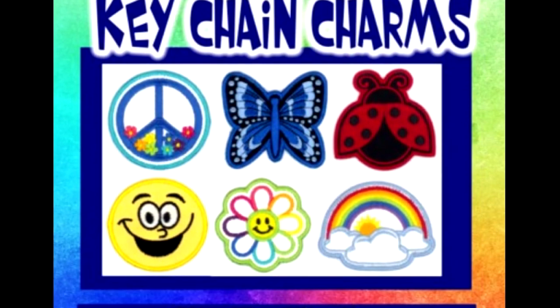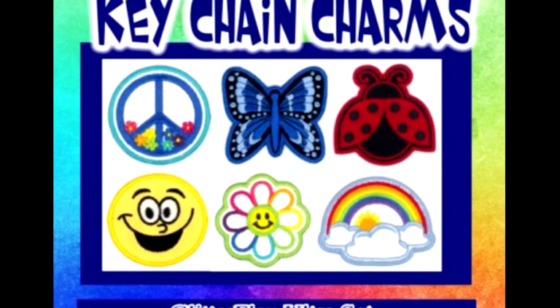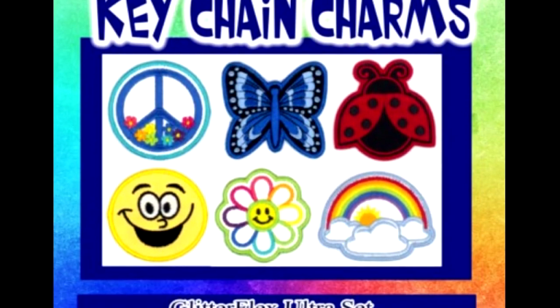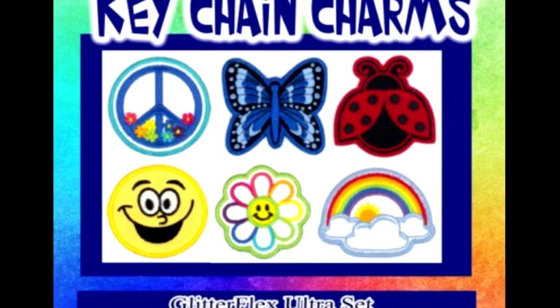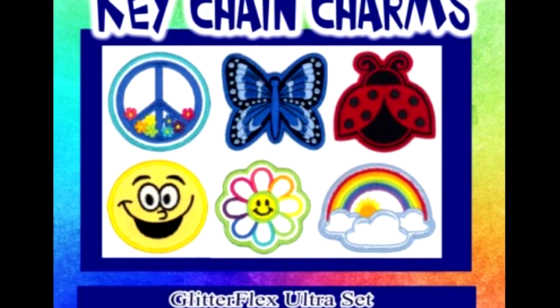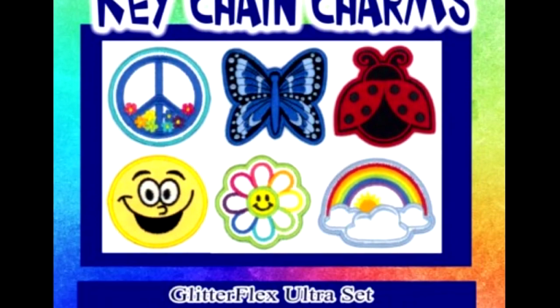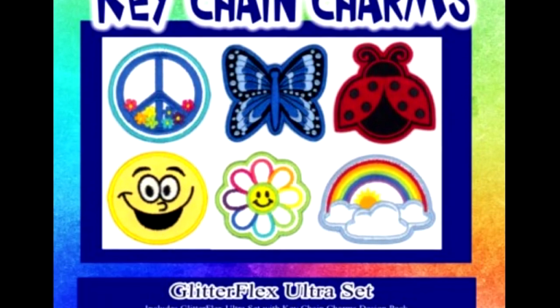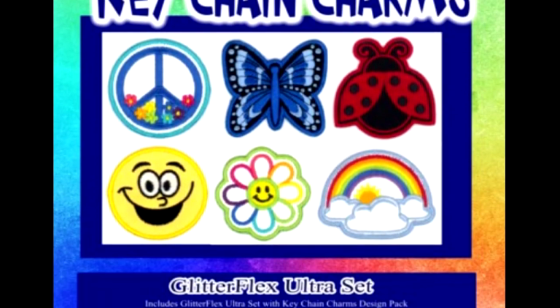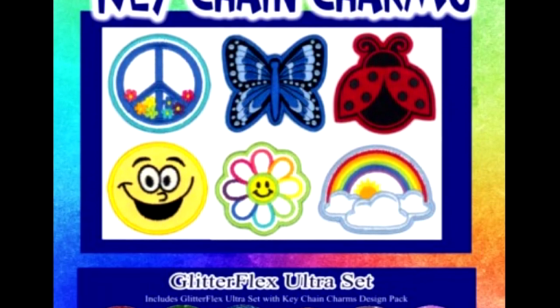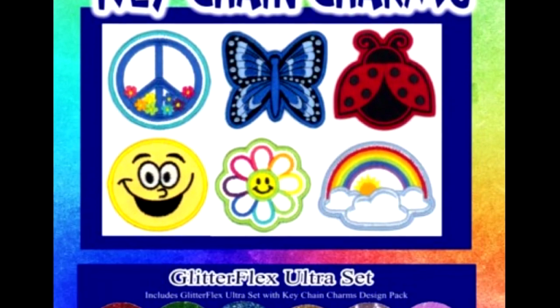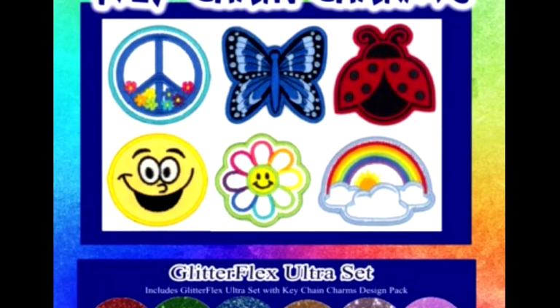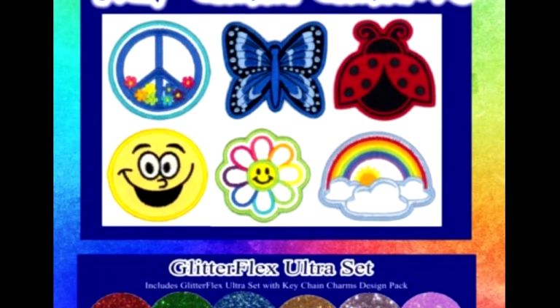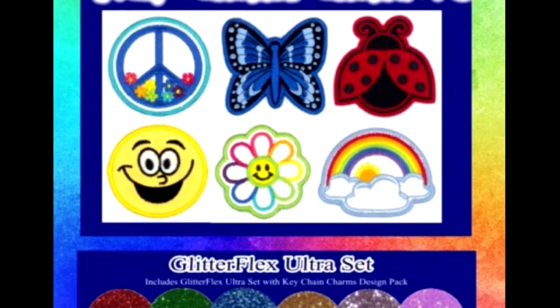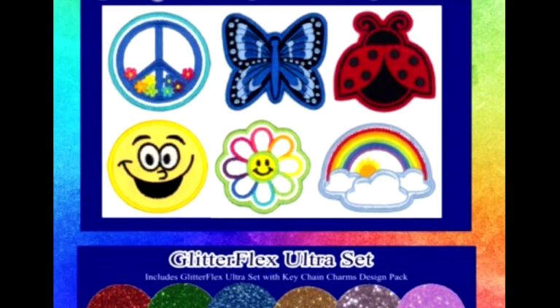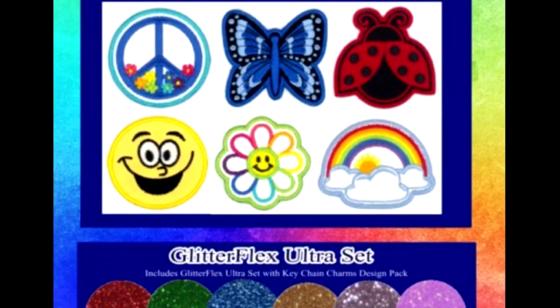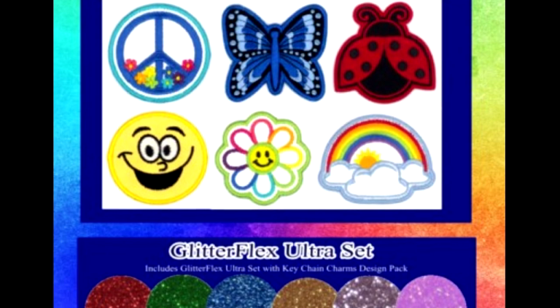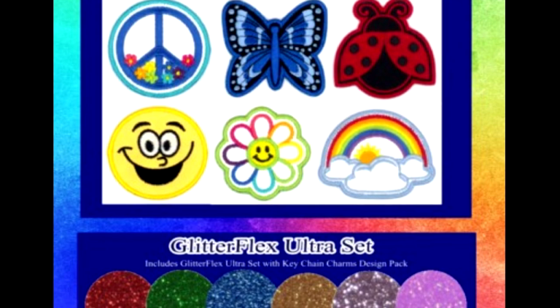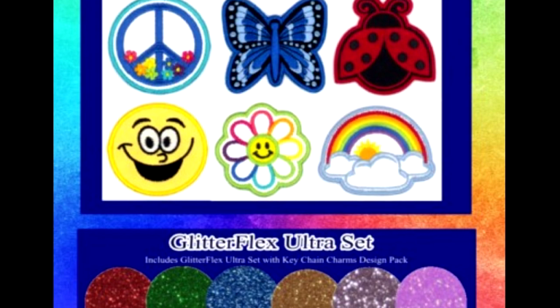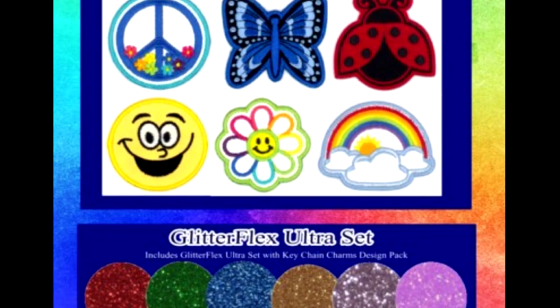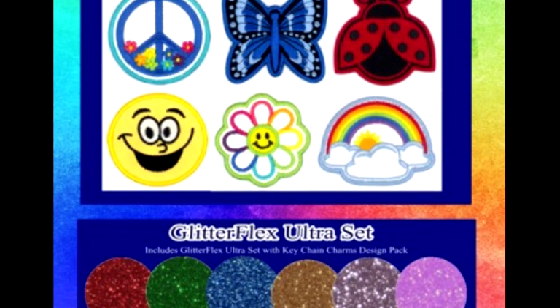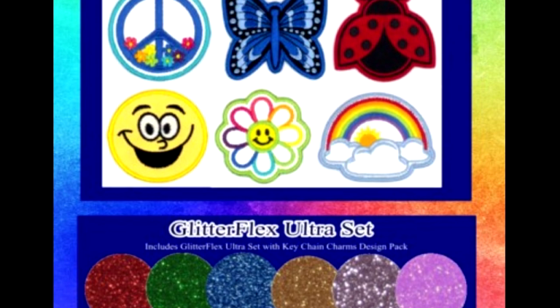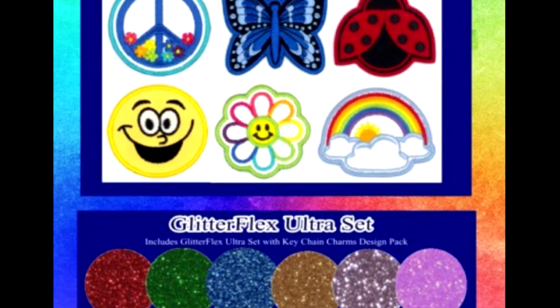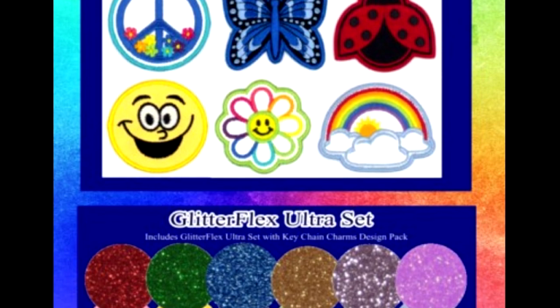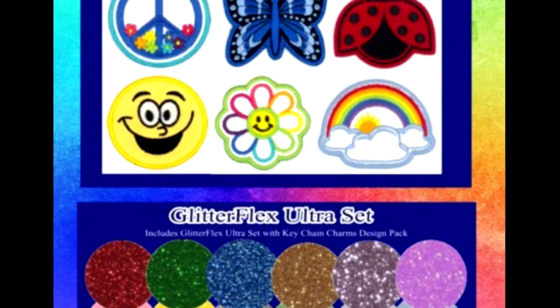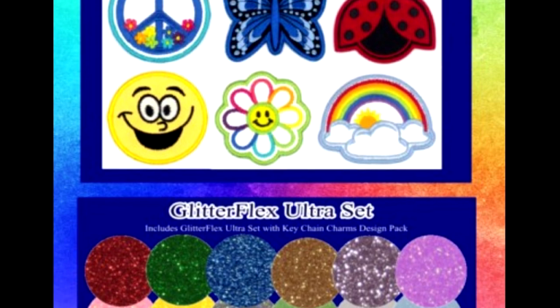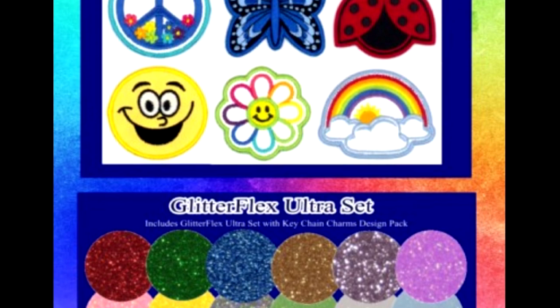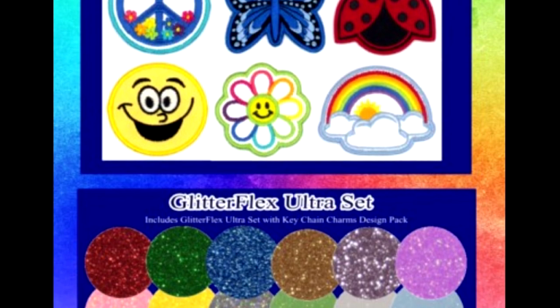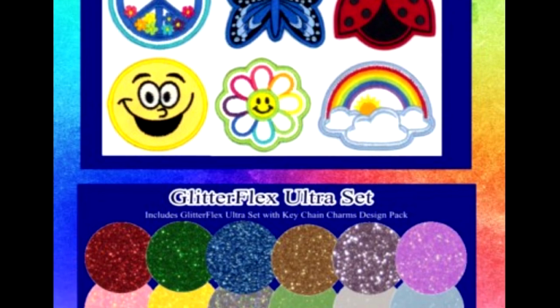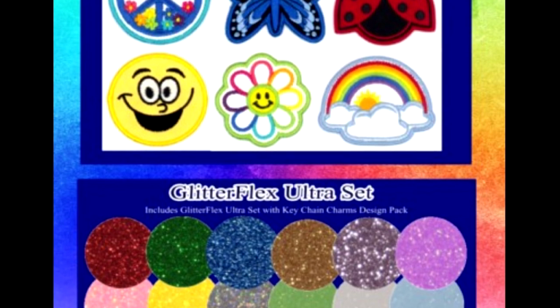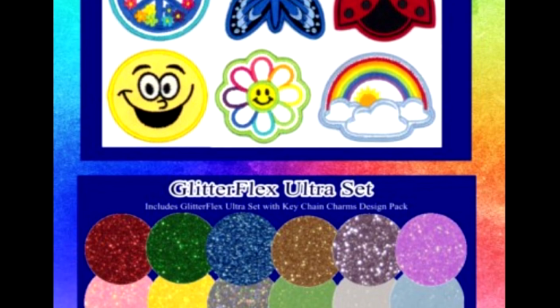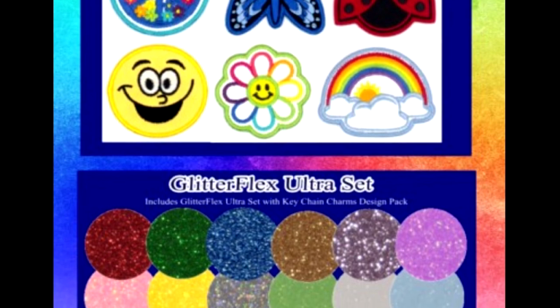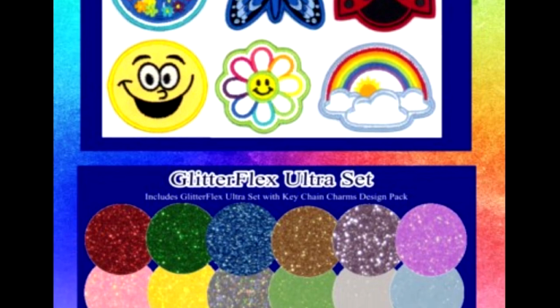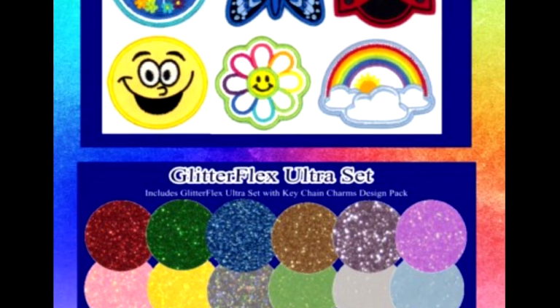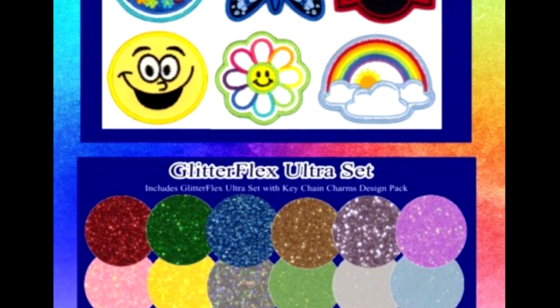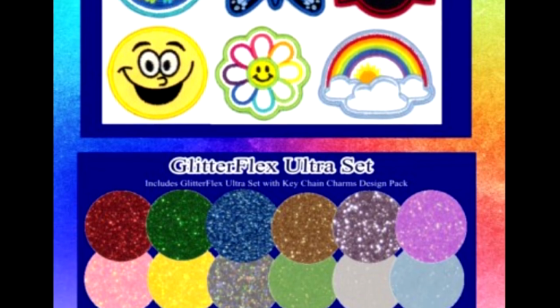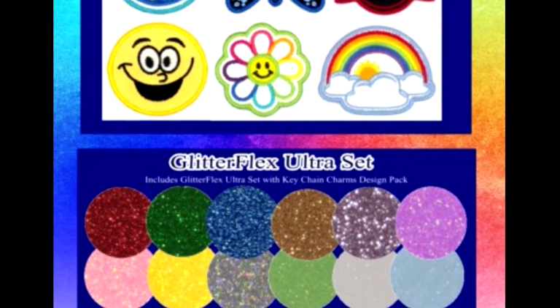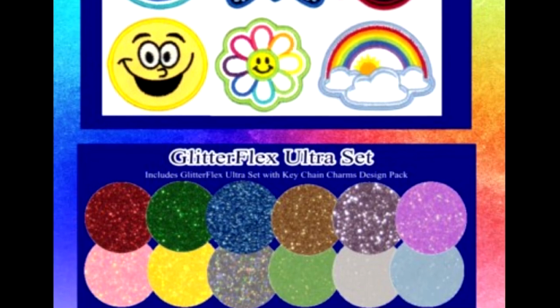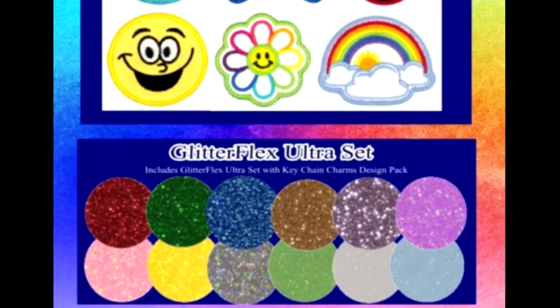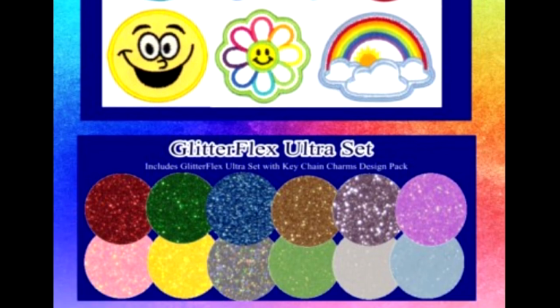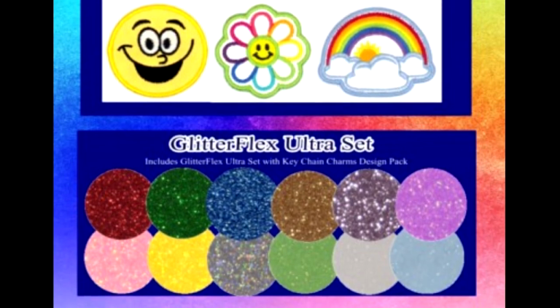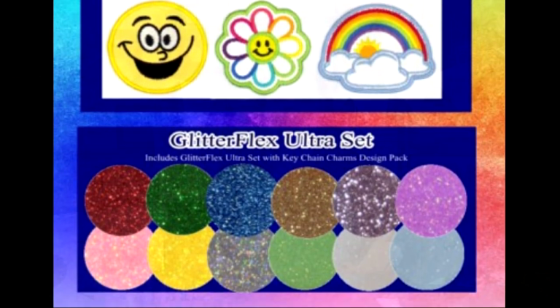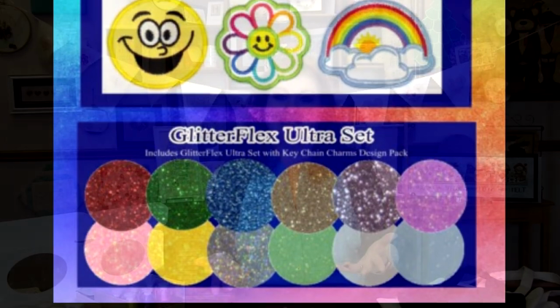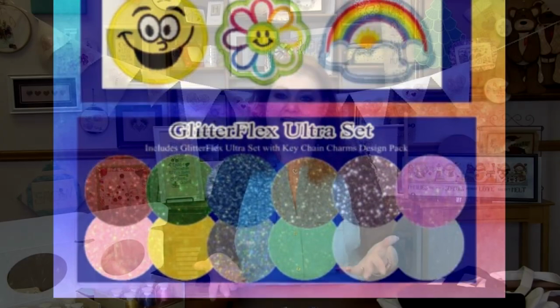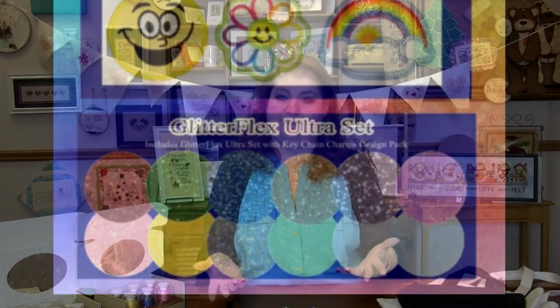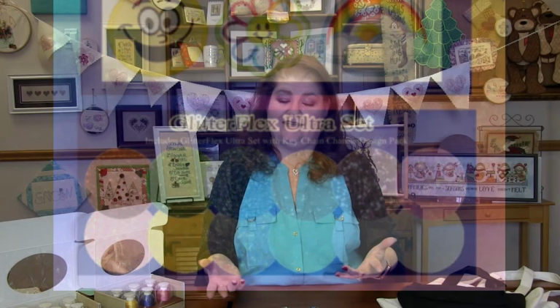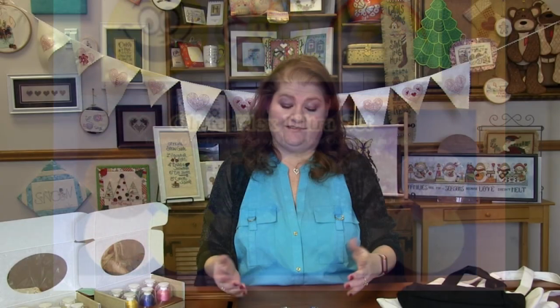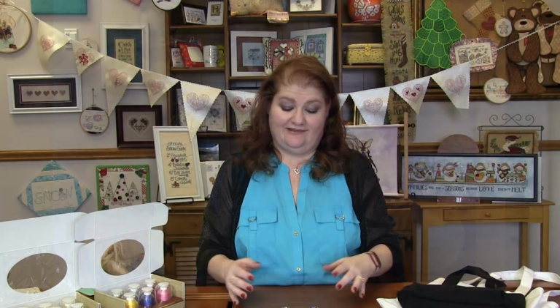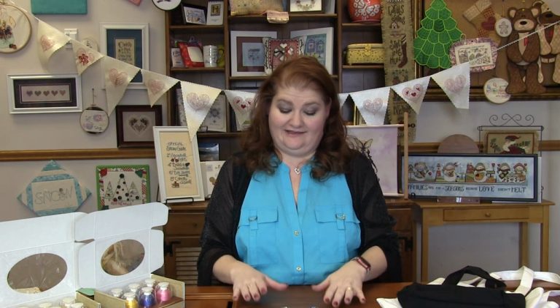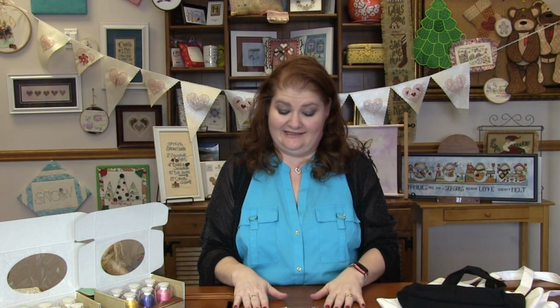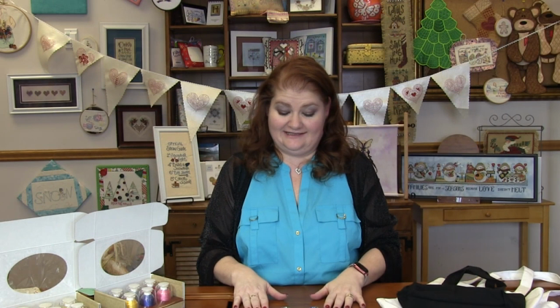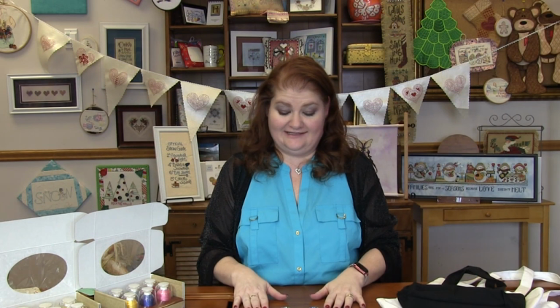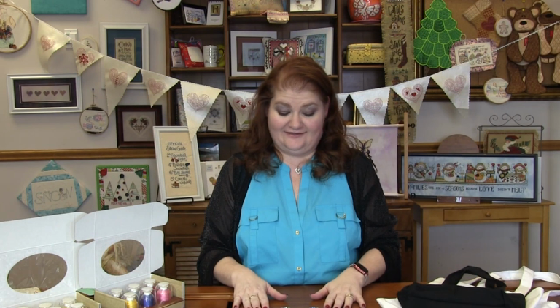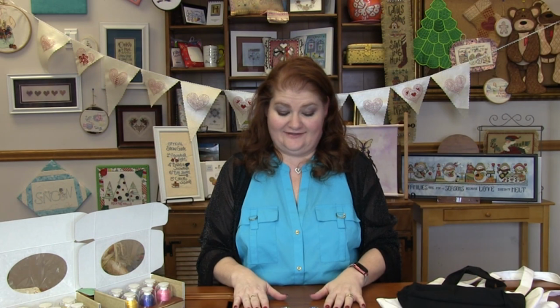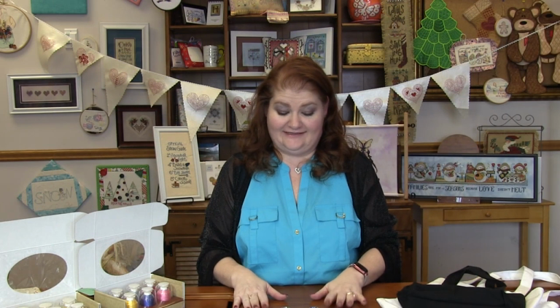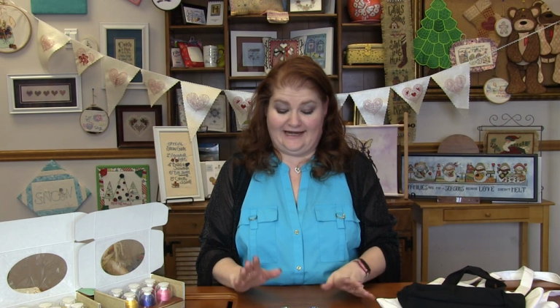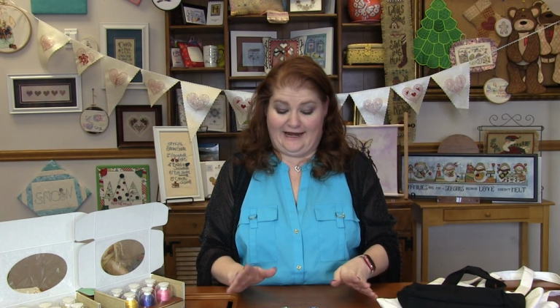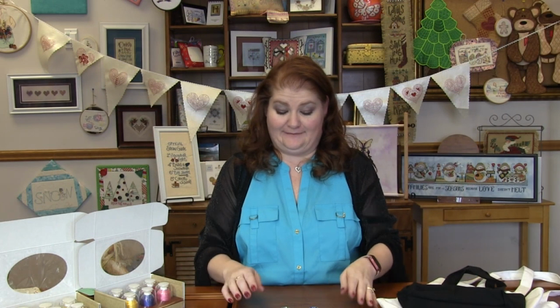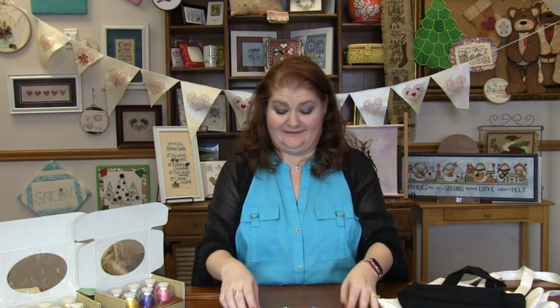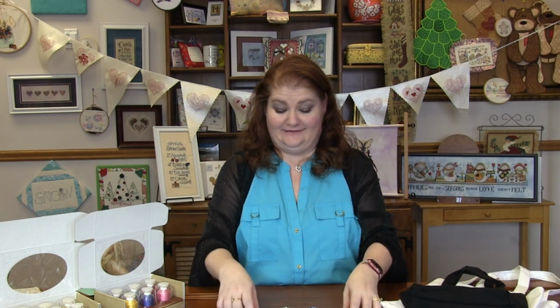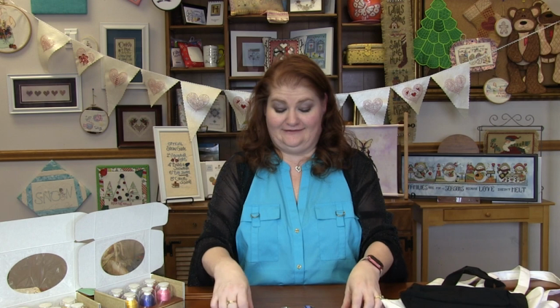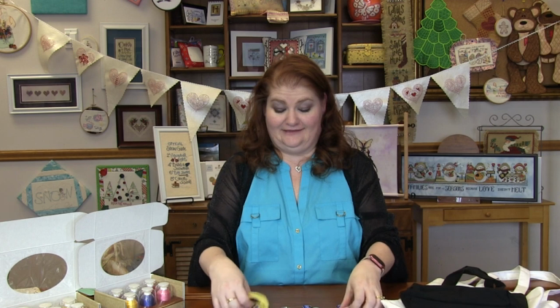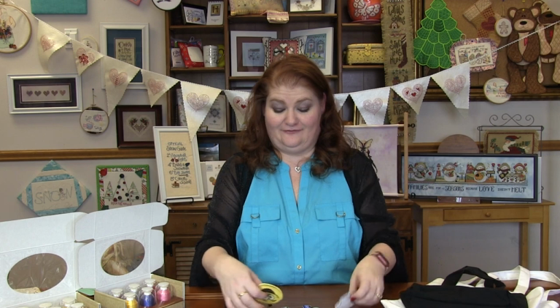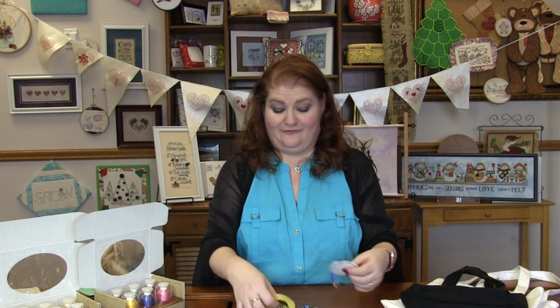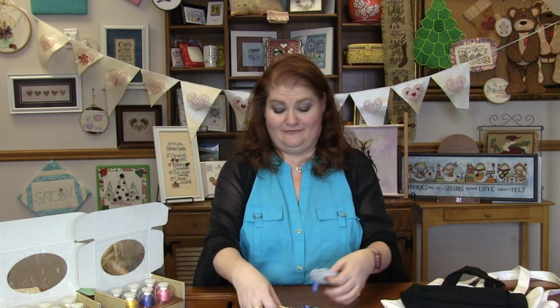There are 12 designs as well for these keychains. You get a huge array of colors so you'd be able to do just about anything with these keychains. They are just absolutely adorable.